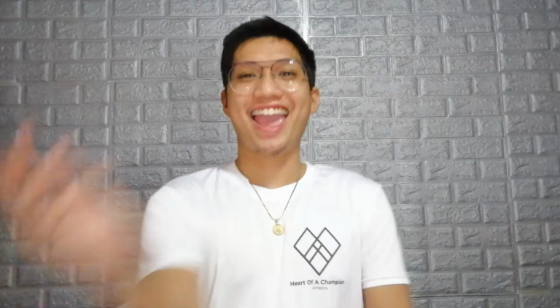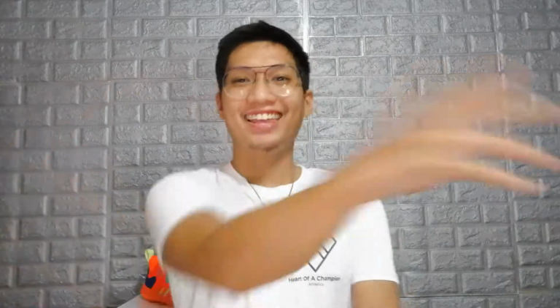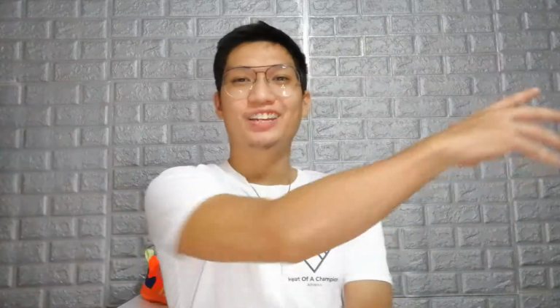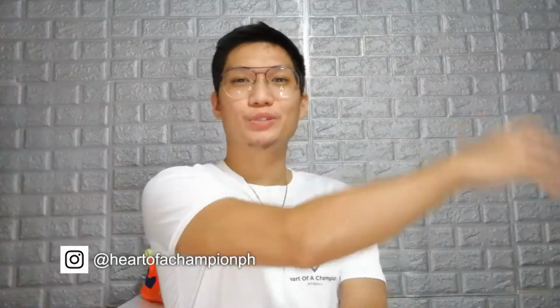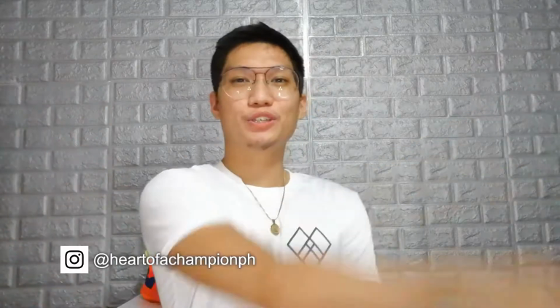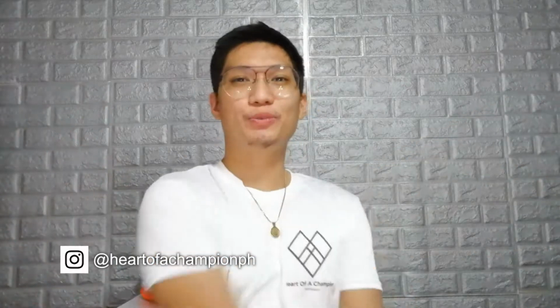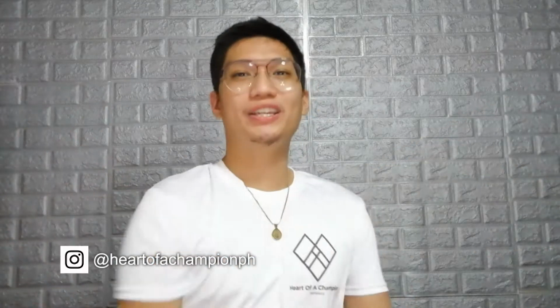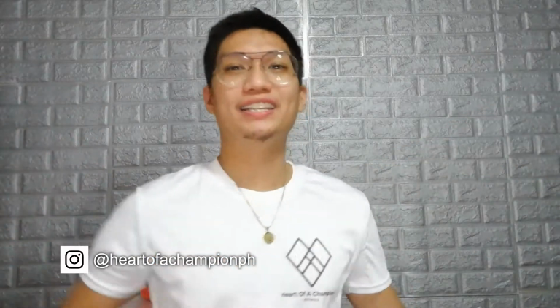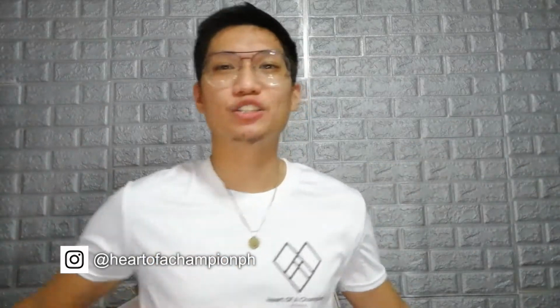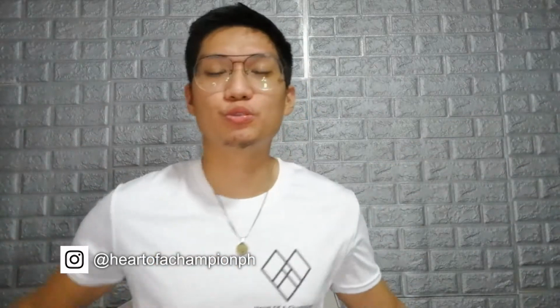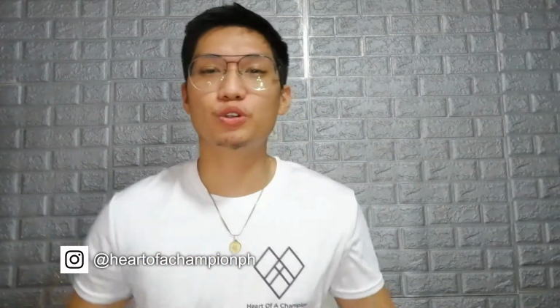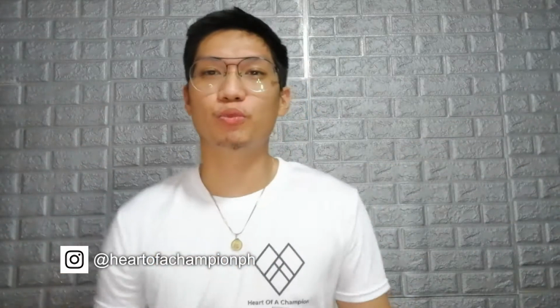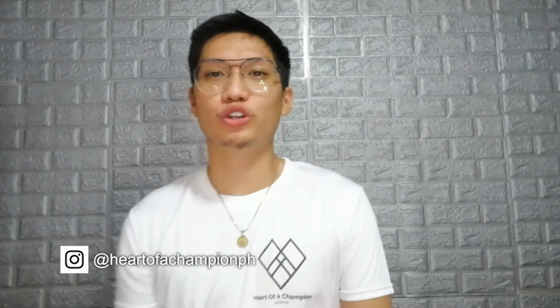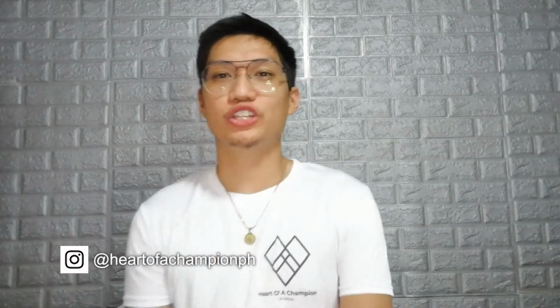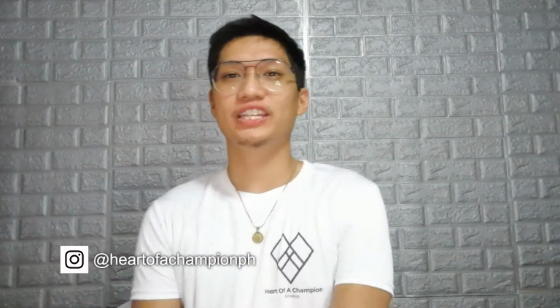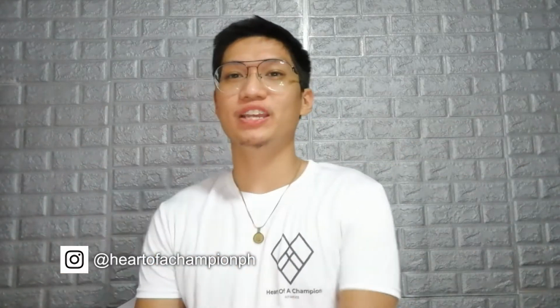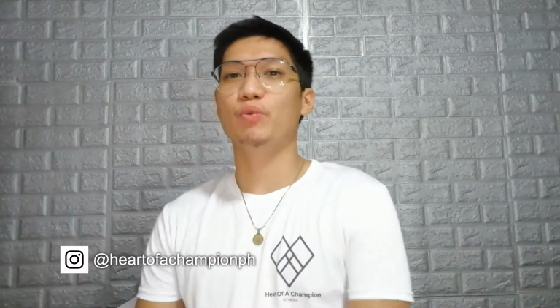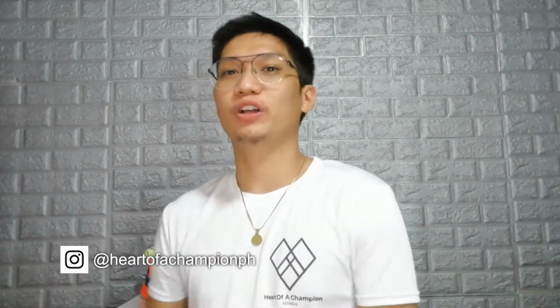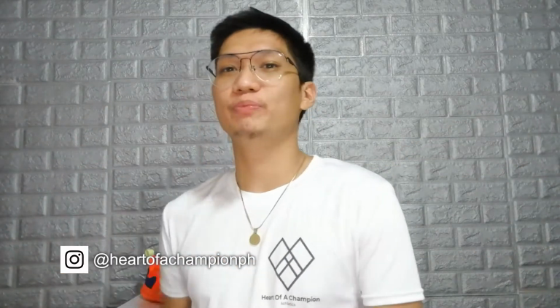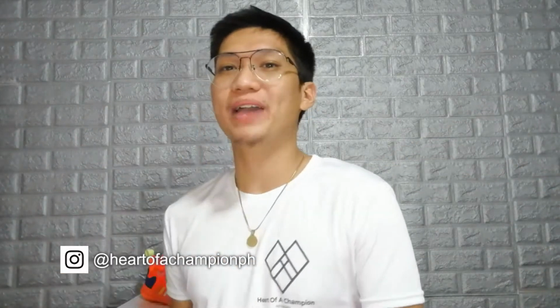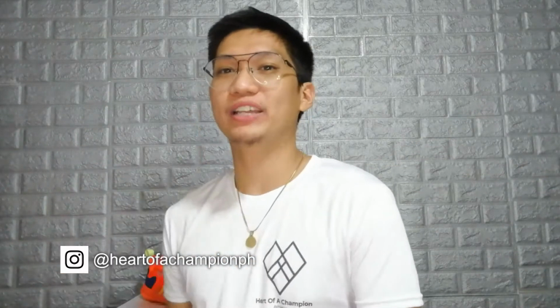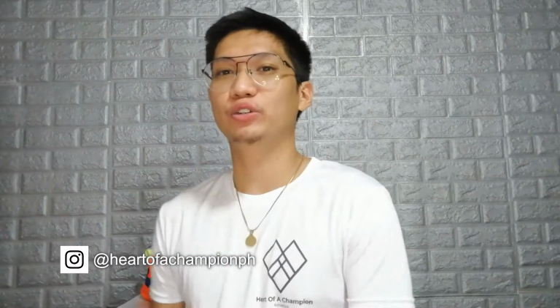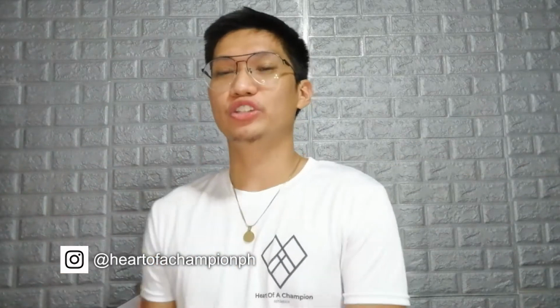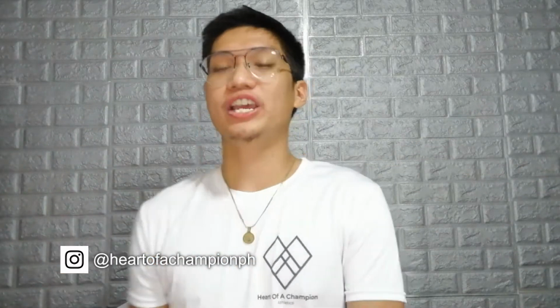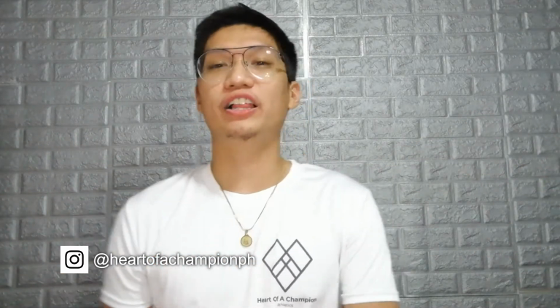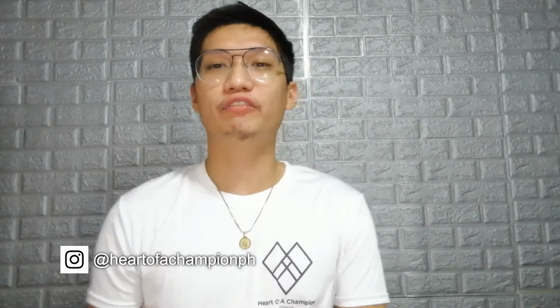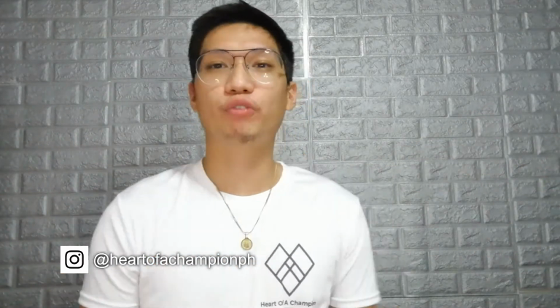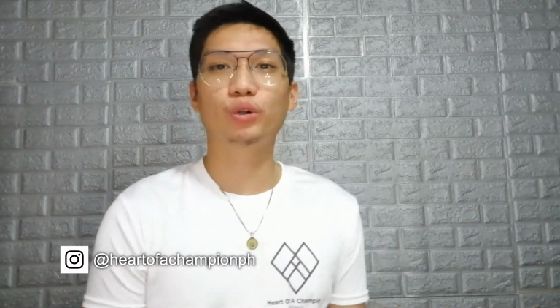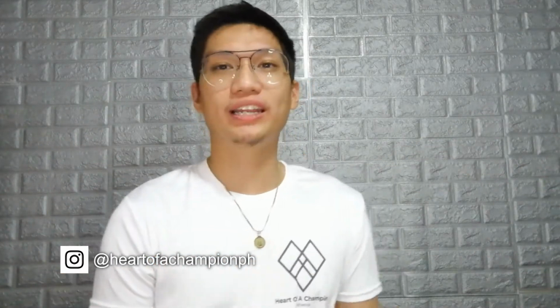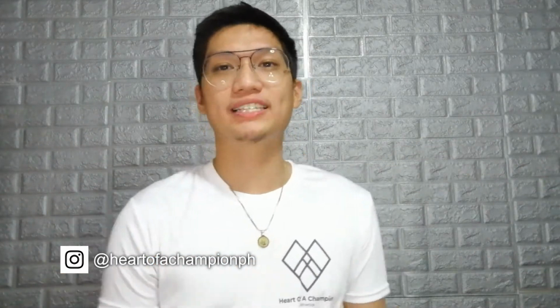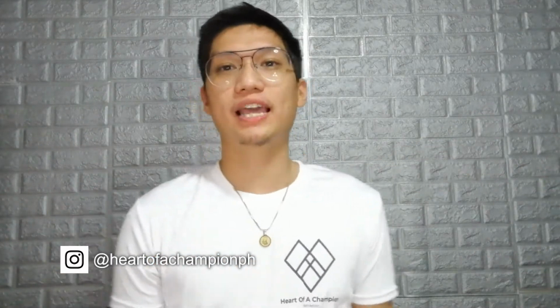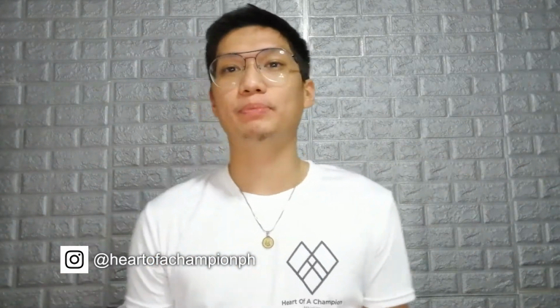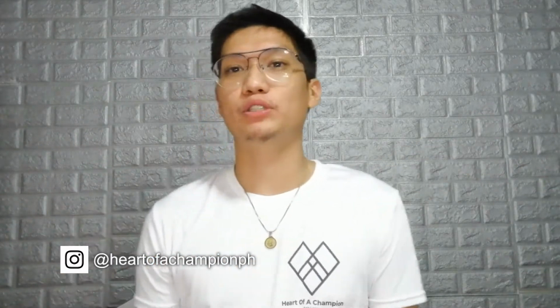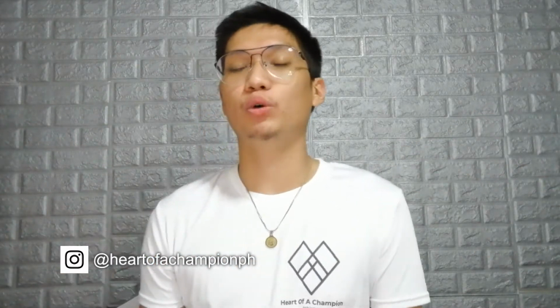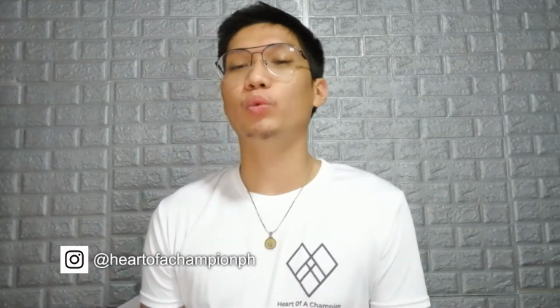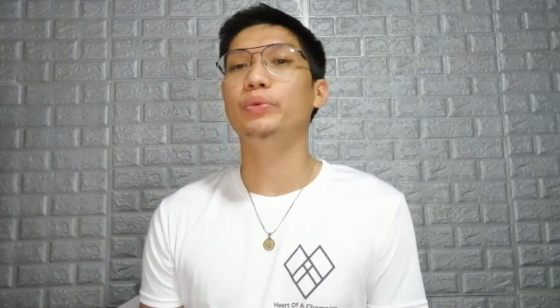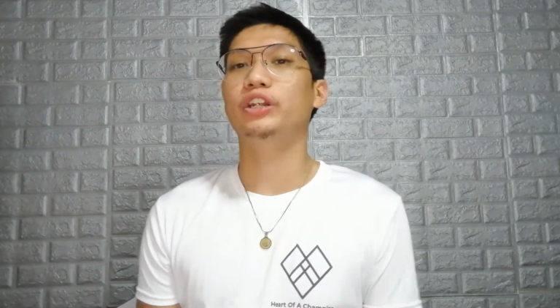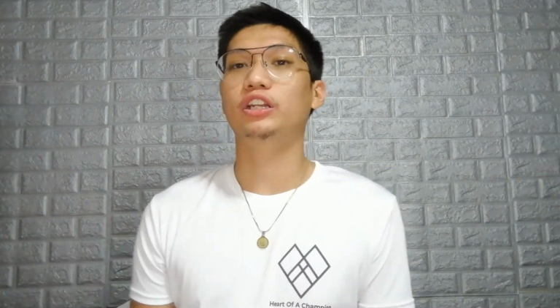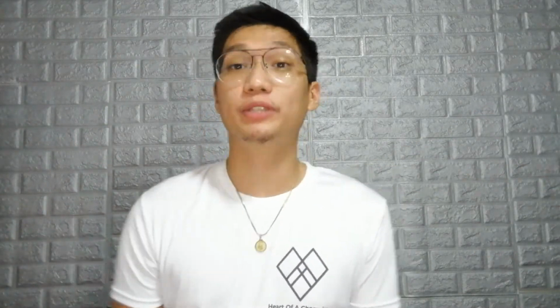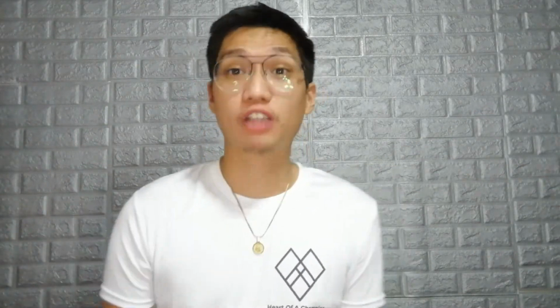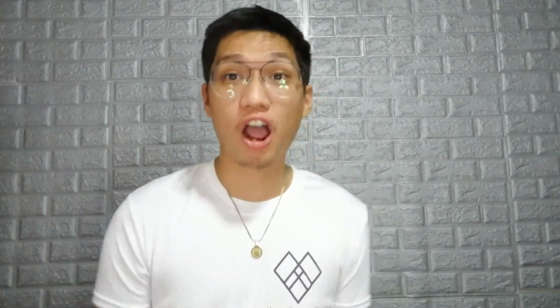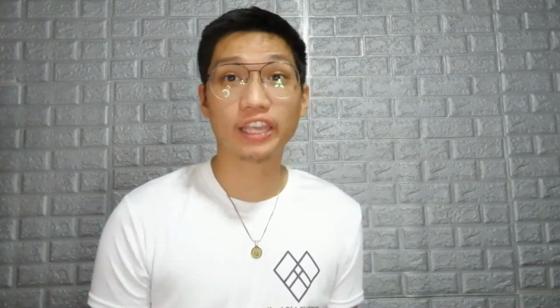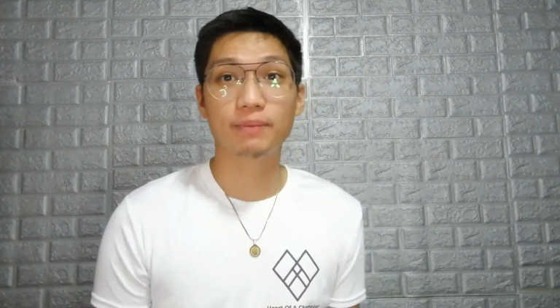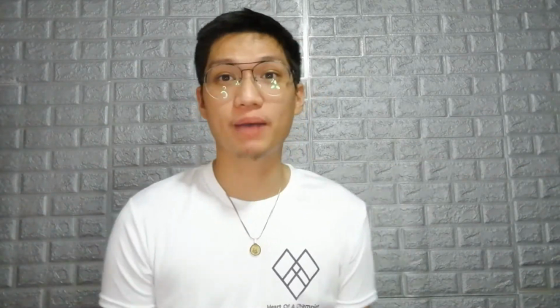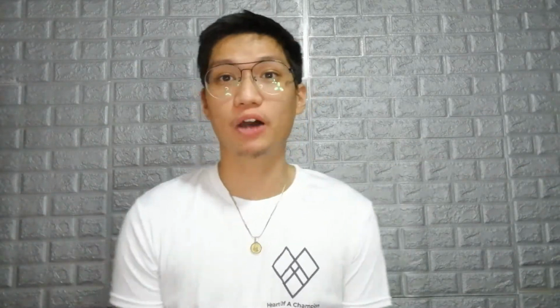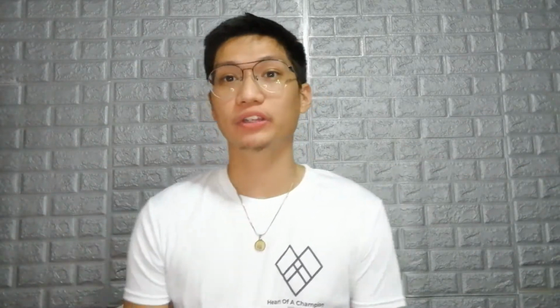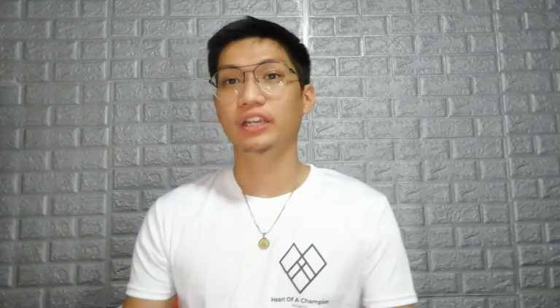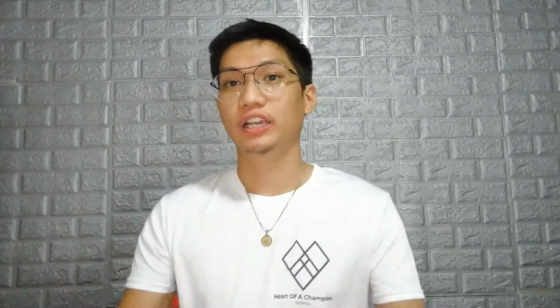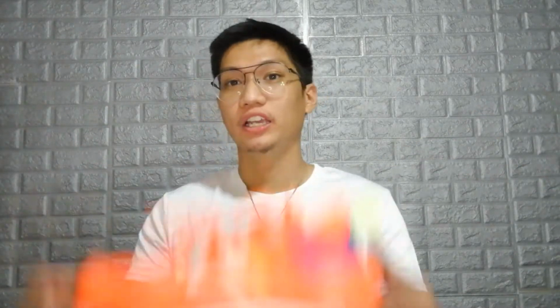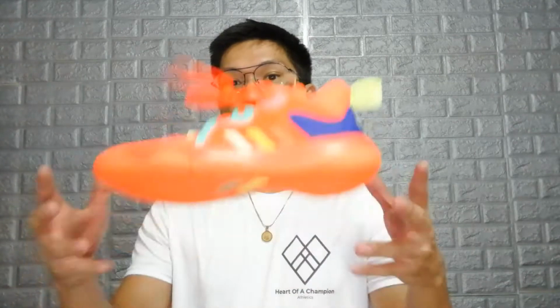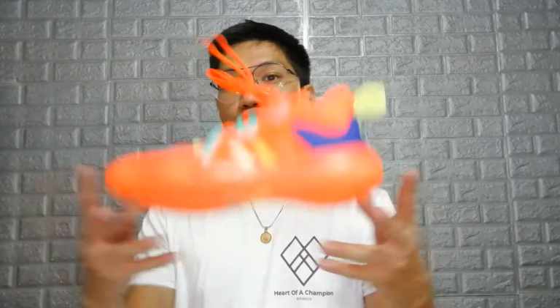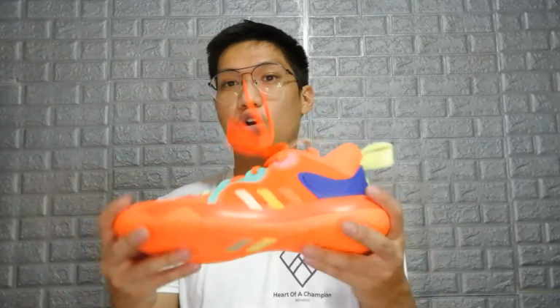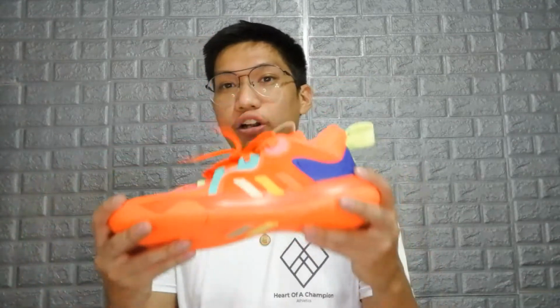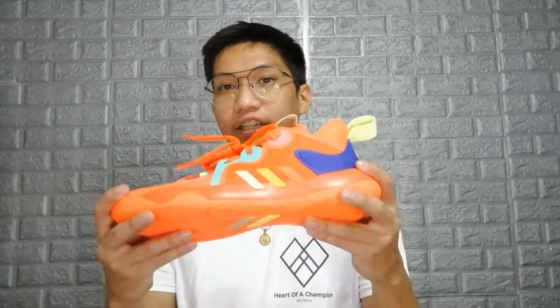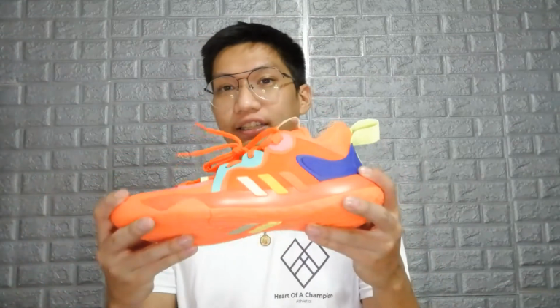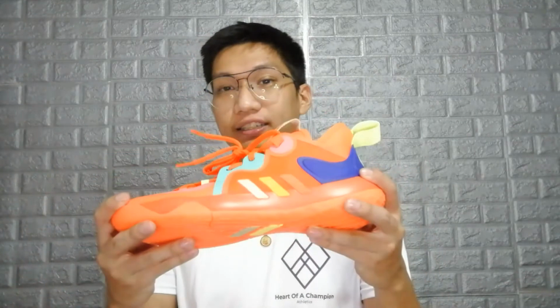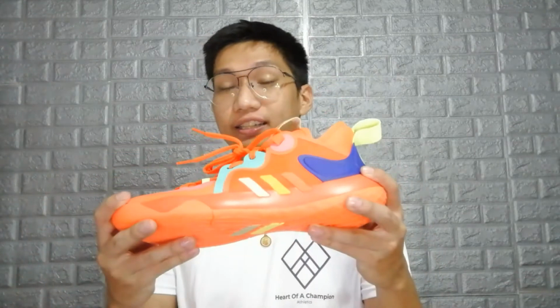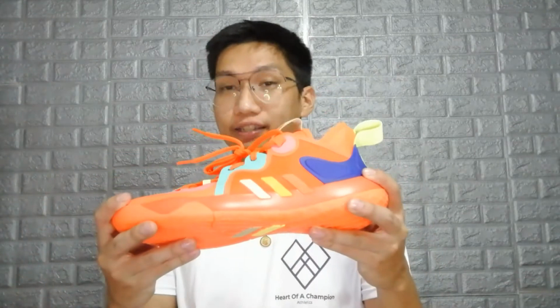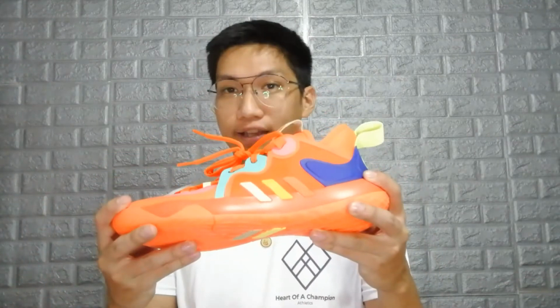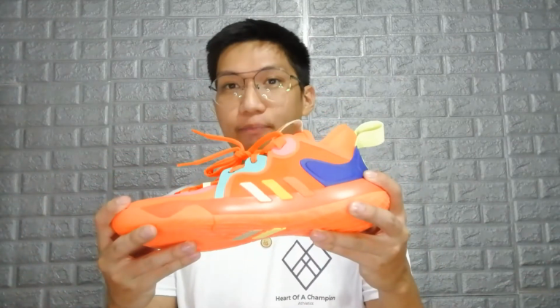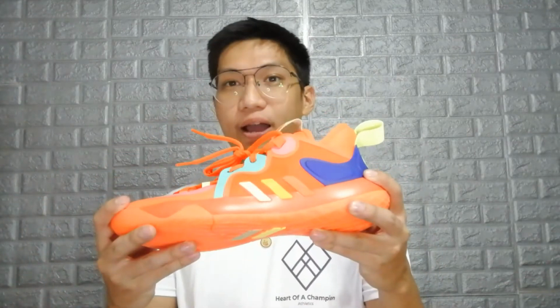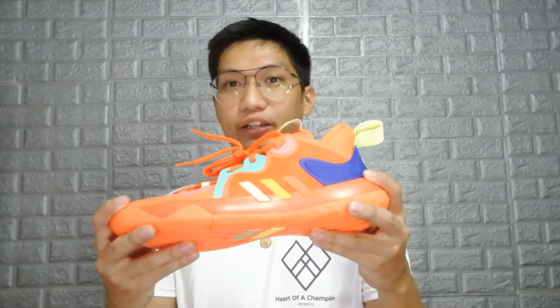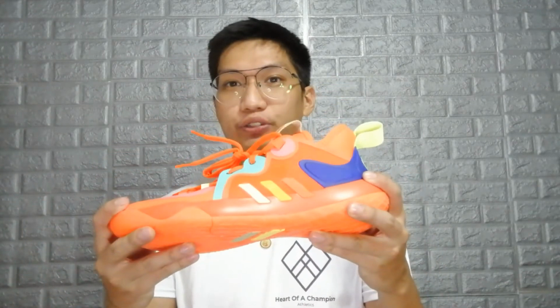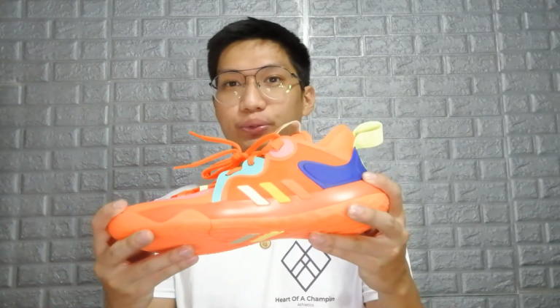Hey, what's up guys, it's me your boy JD and welcome back to the channel. For today's episode we're going to be talking about the Harden Step Back 2.